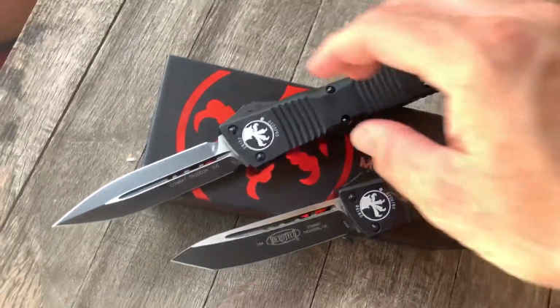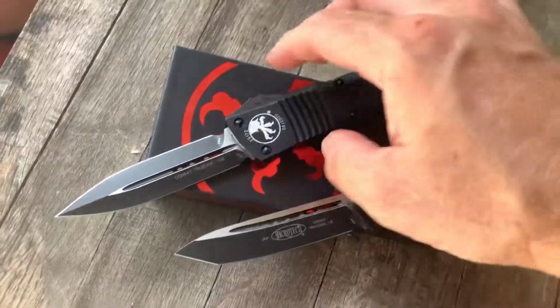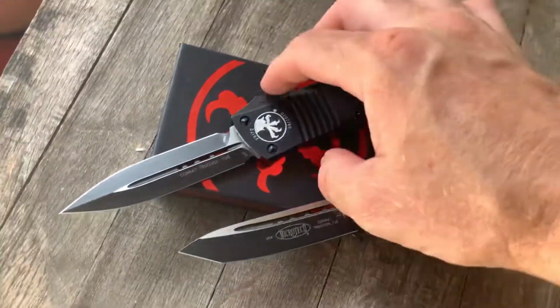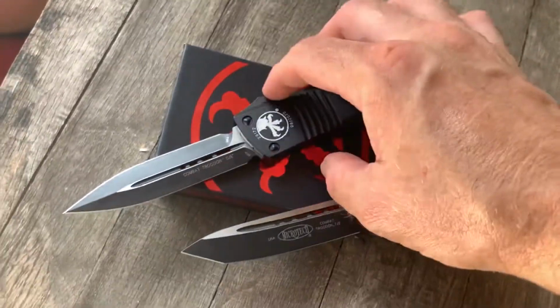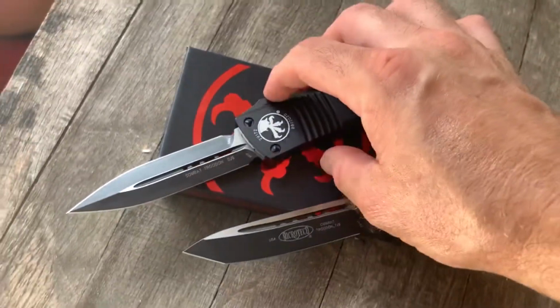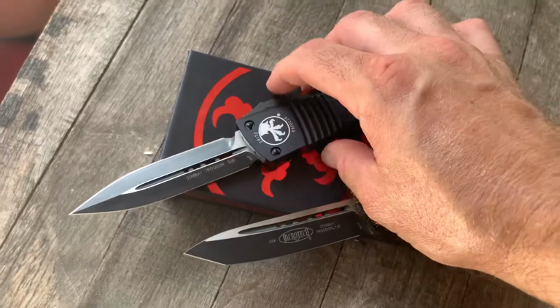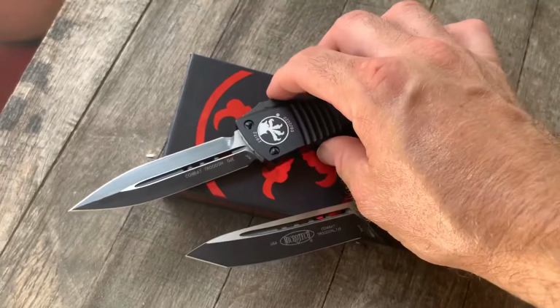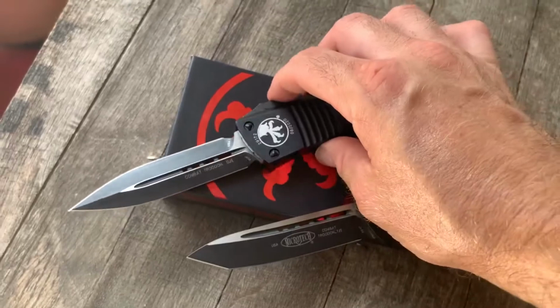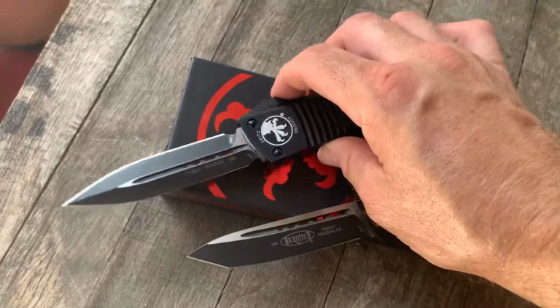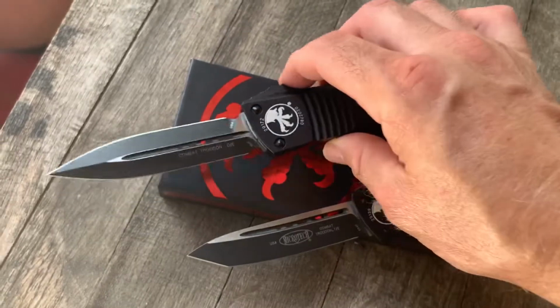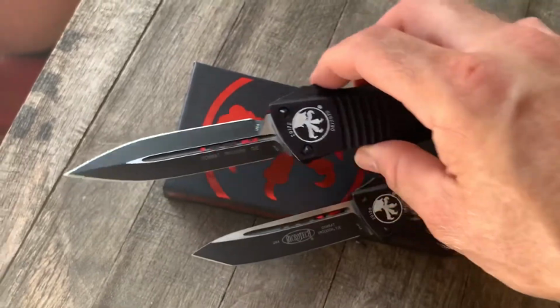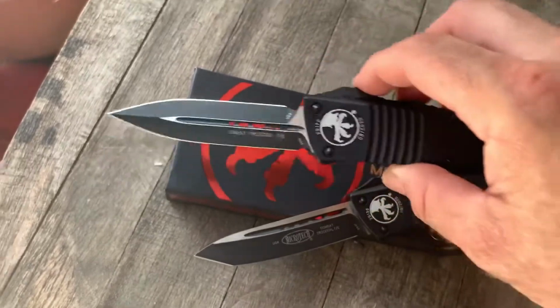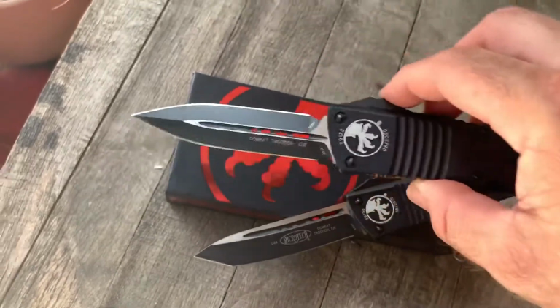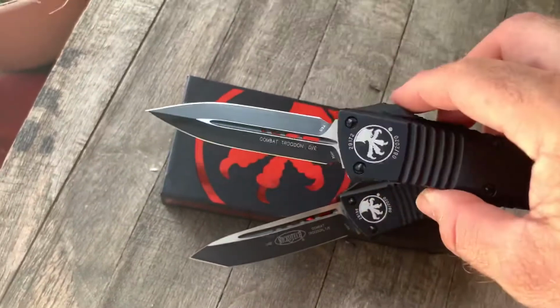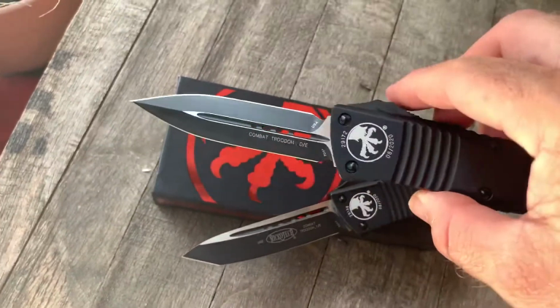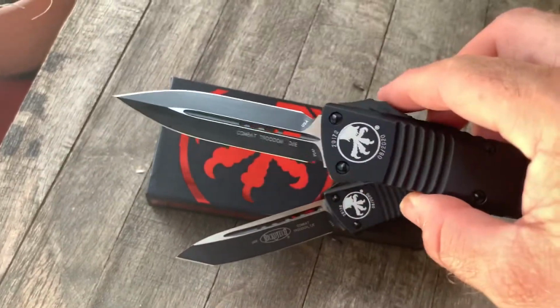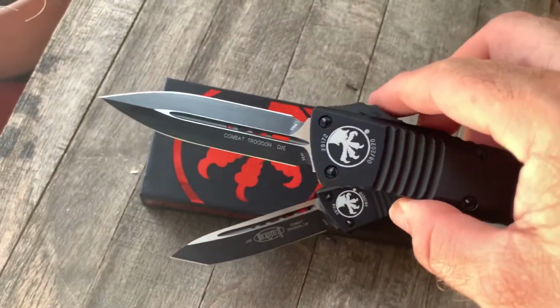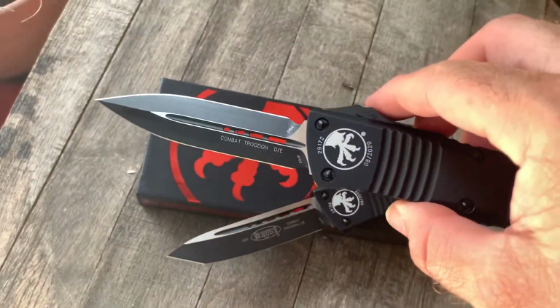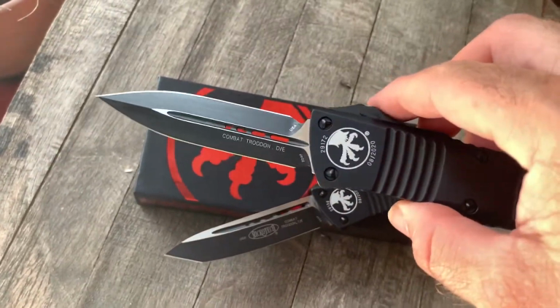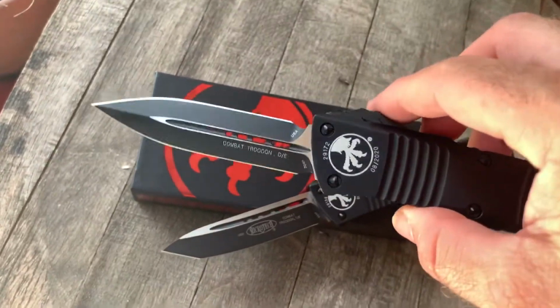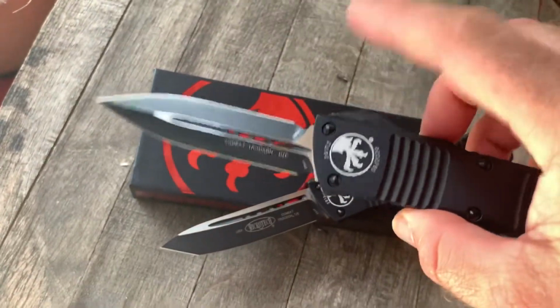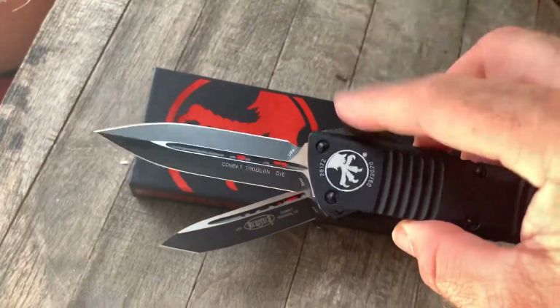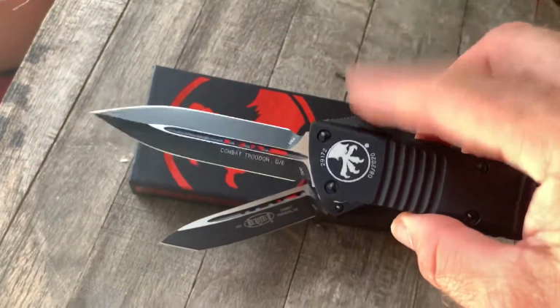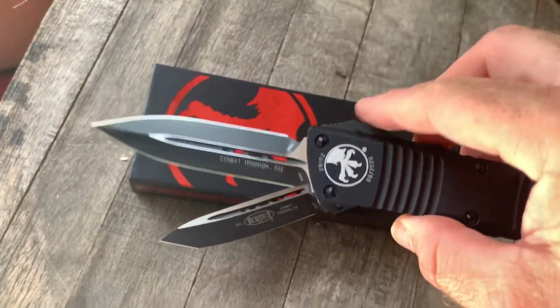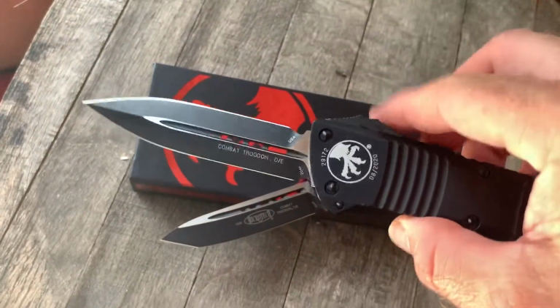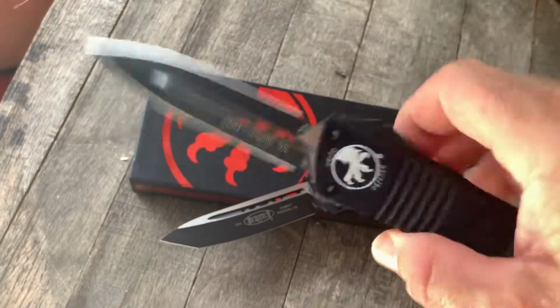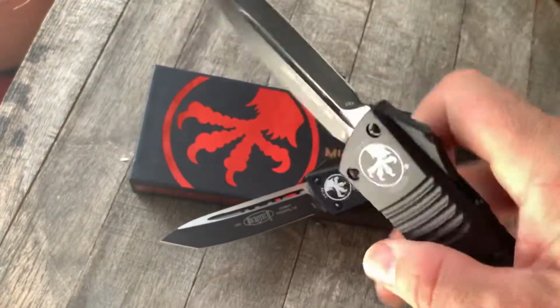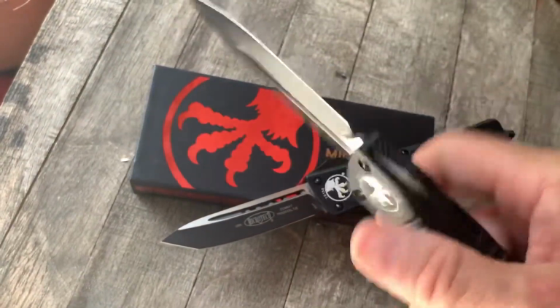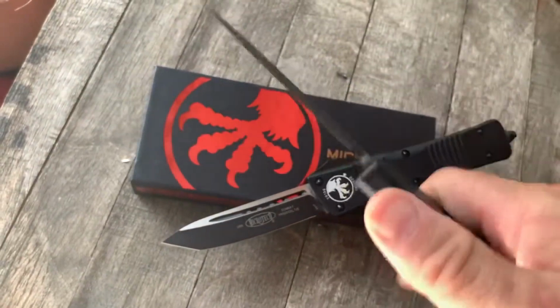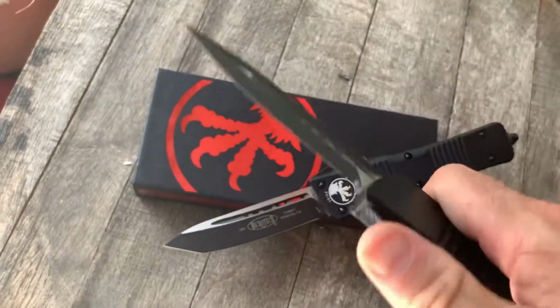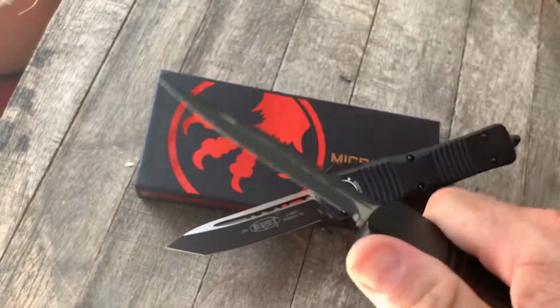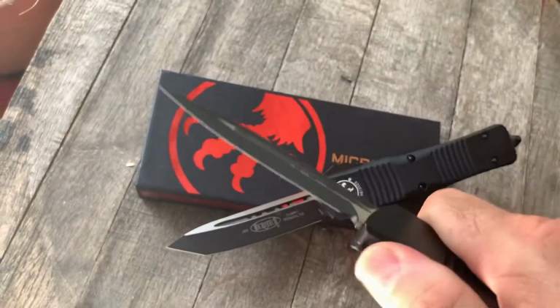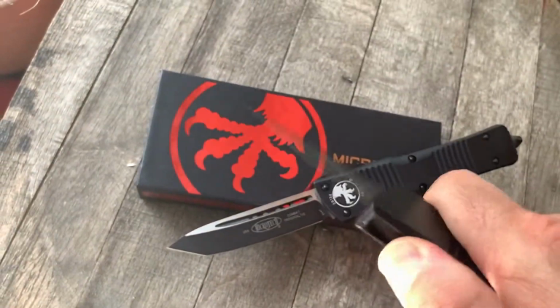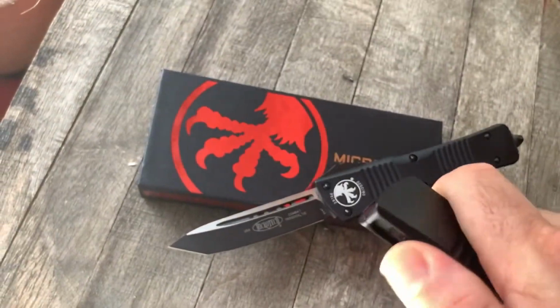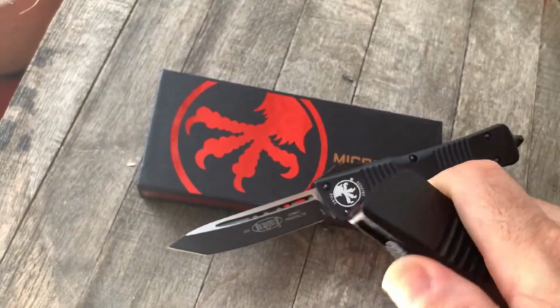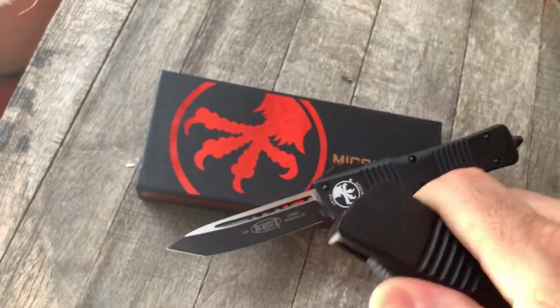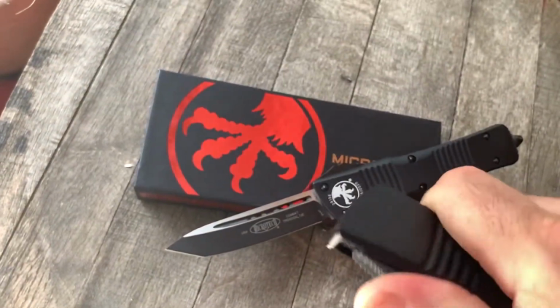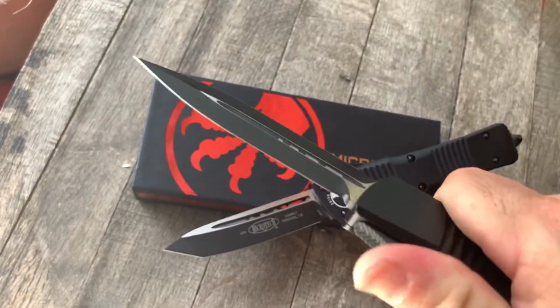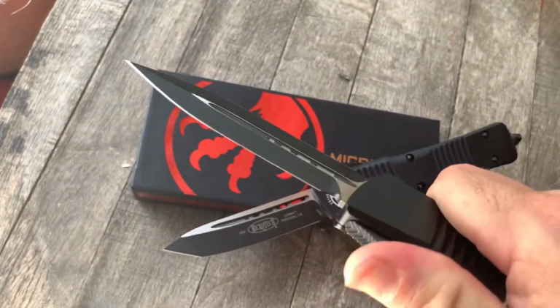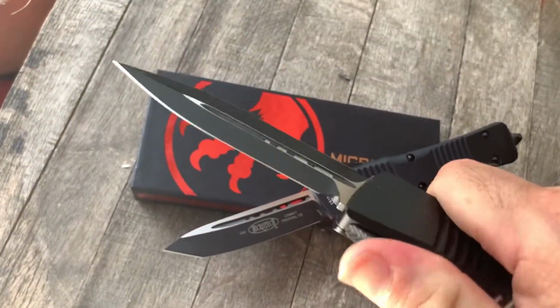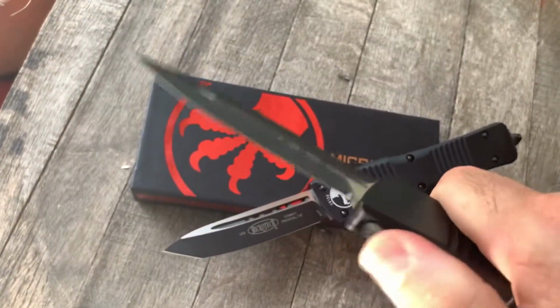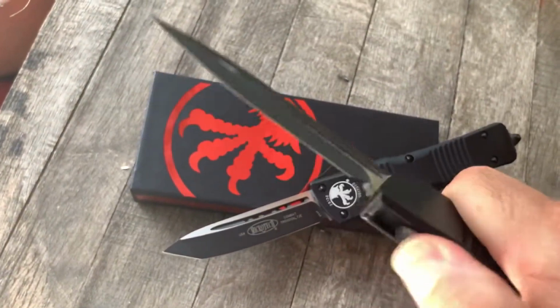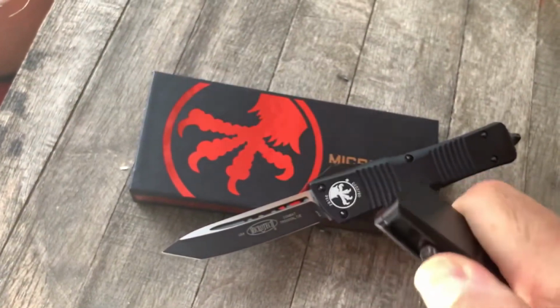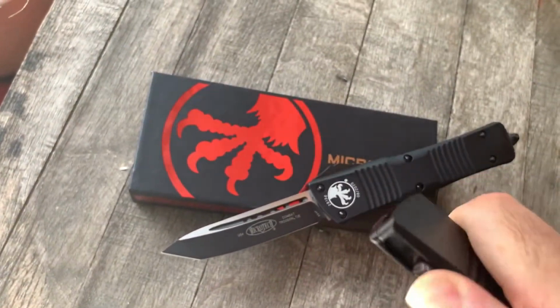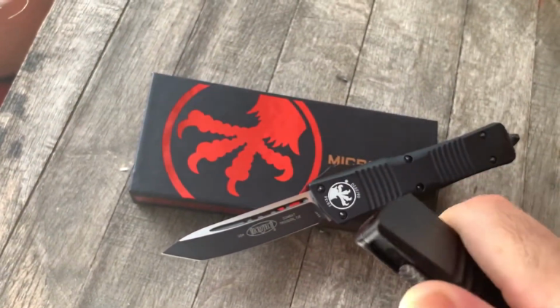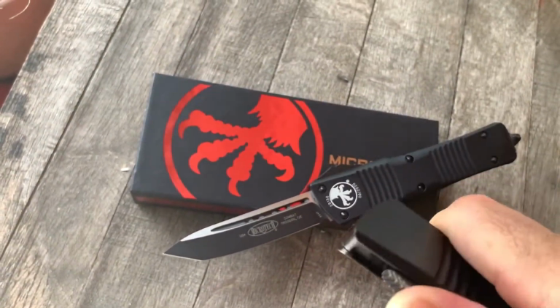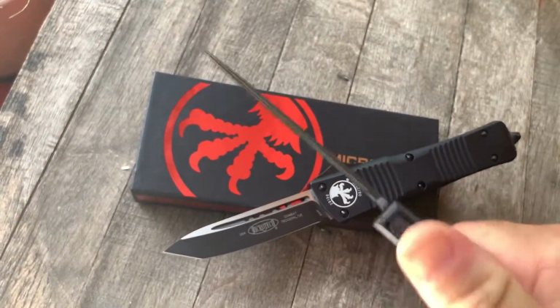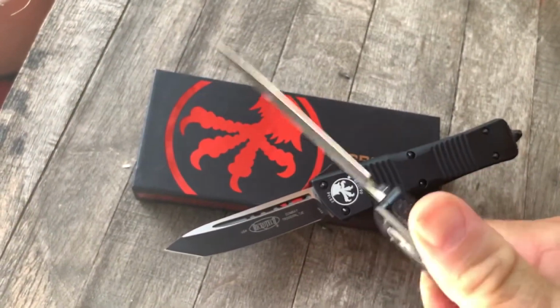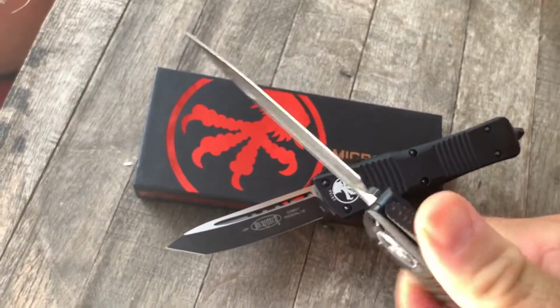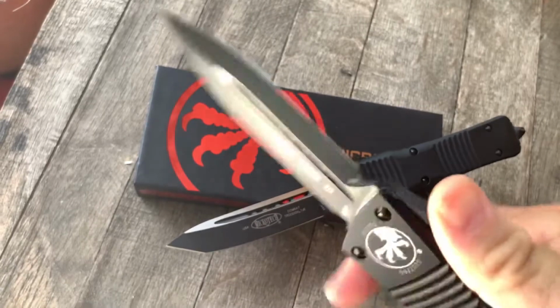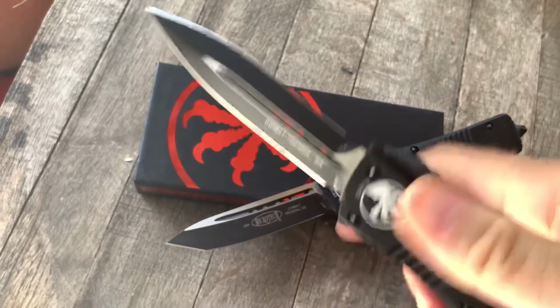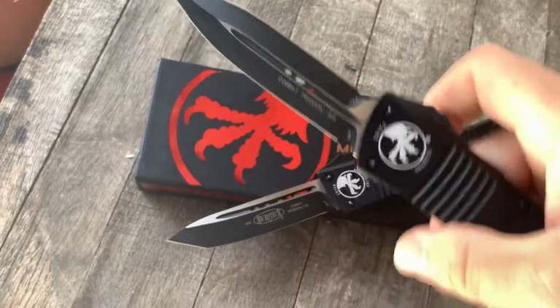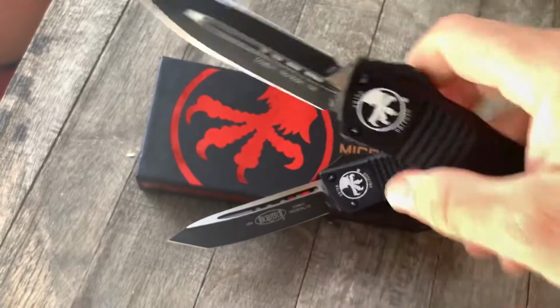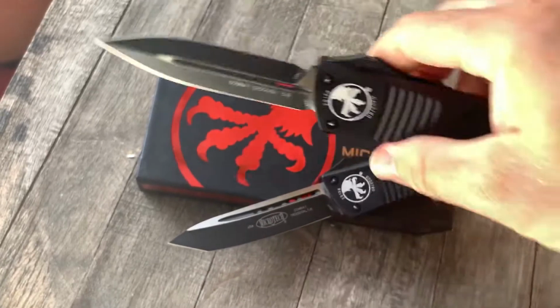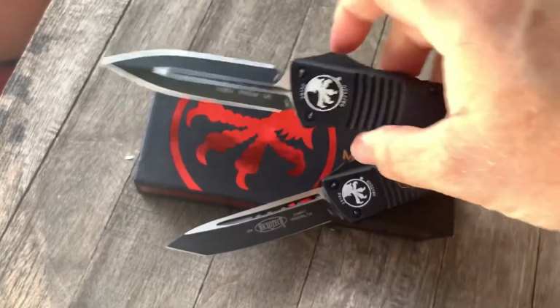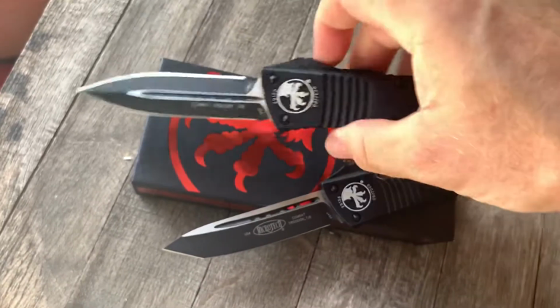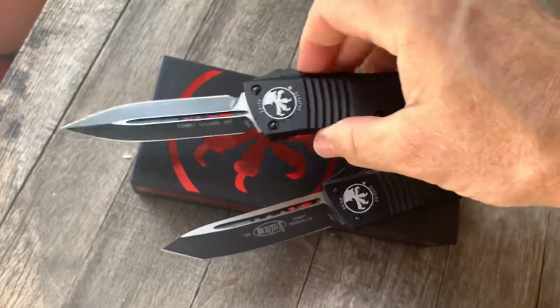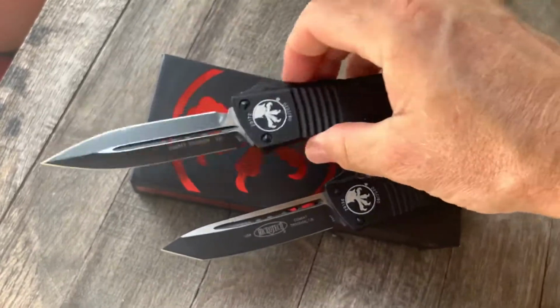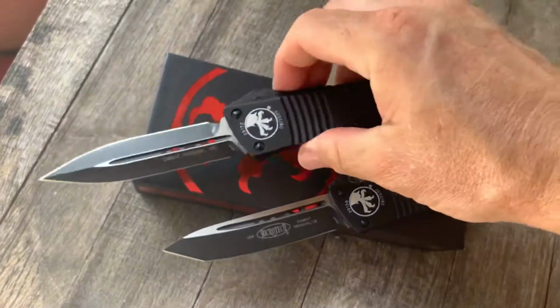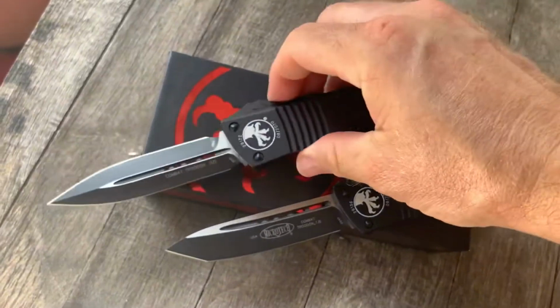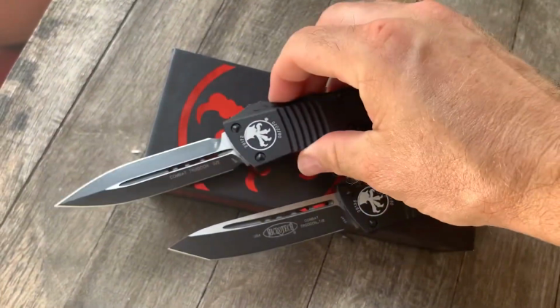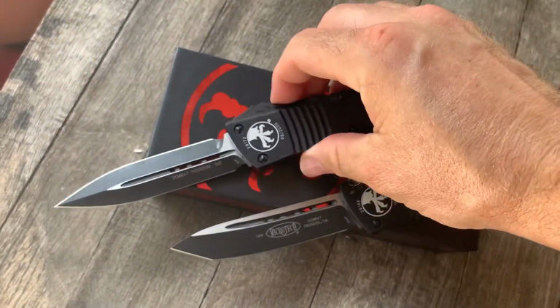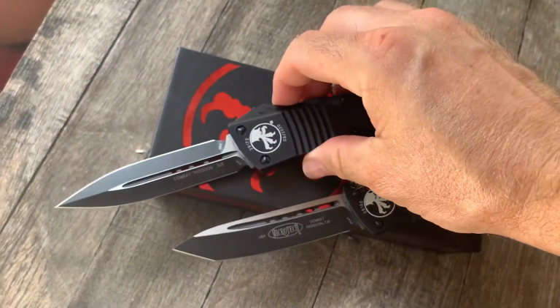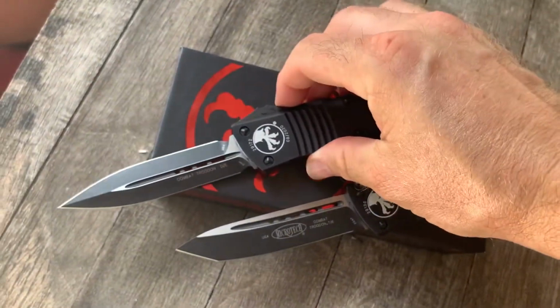So there's a reason why John Wick carried this knife. Get them at GearBarrel.com.